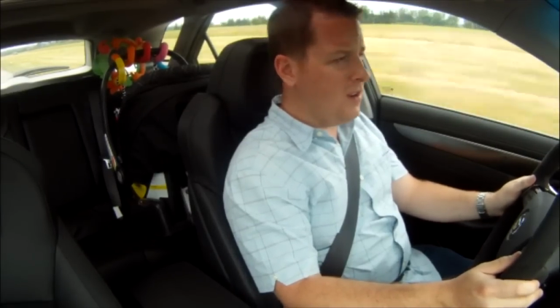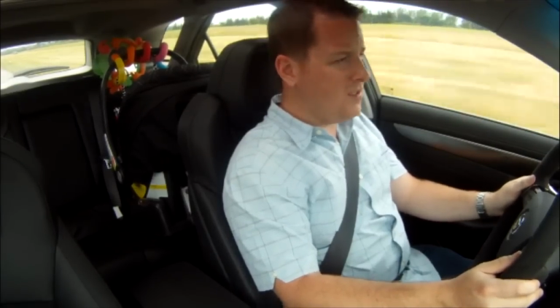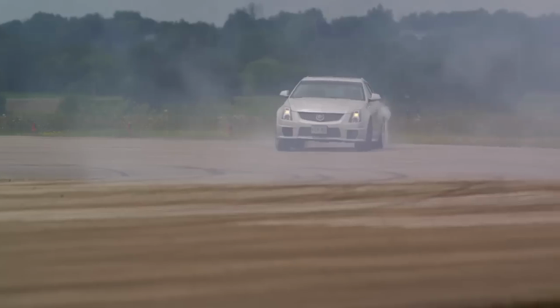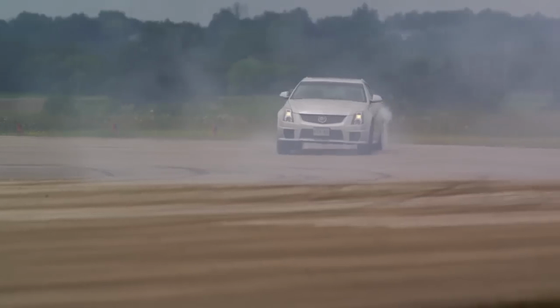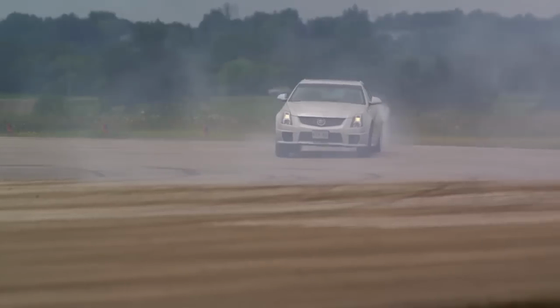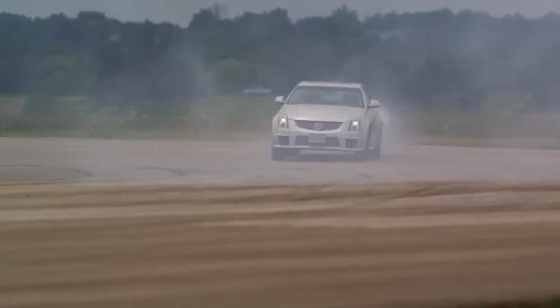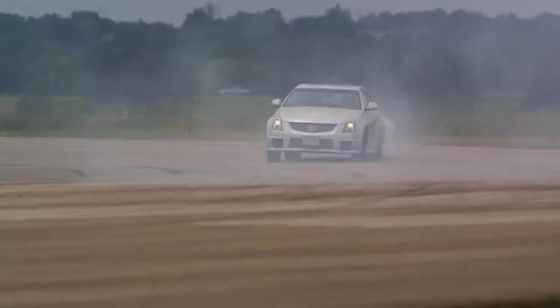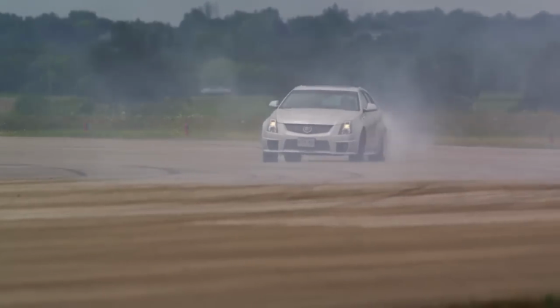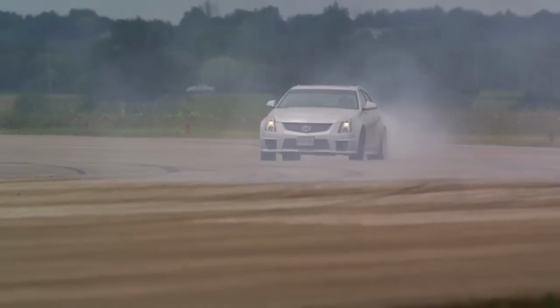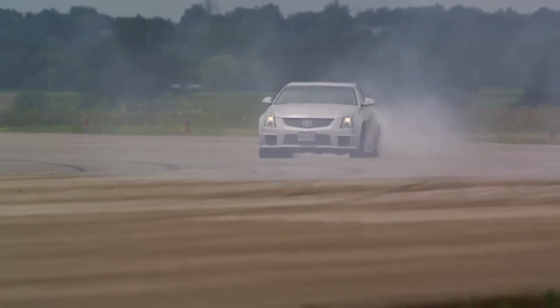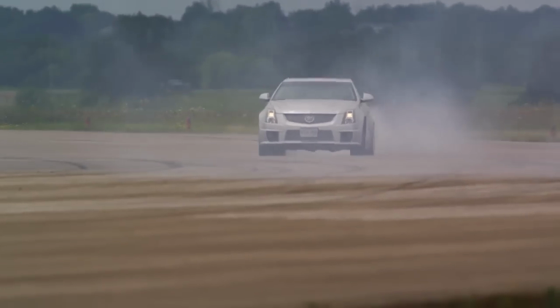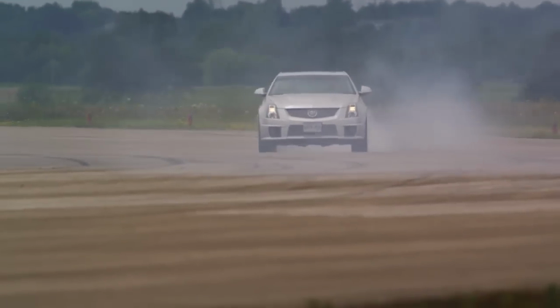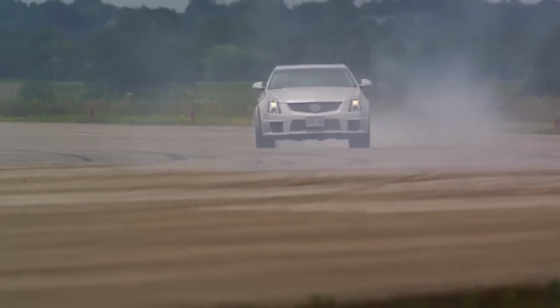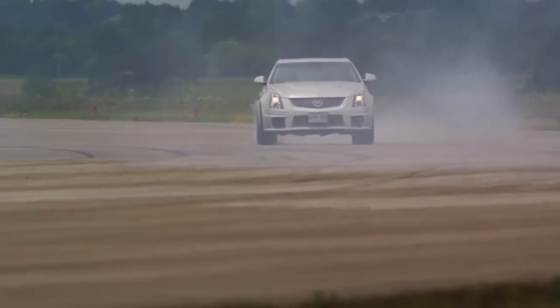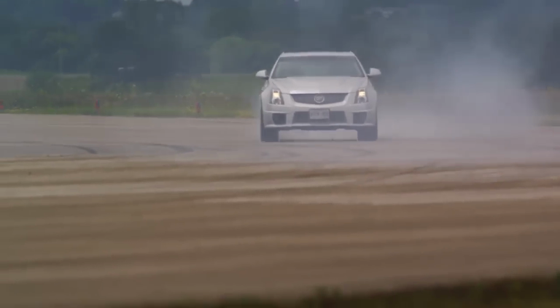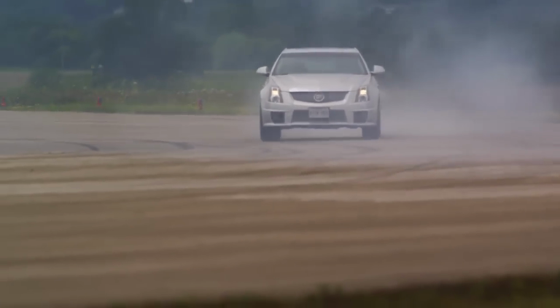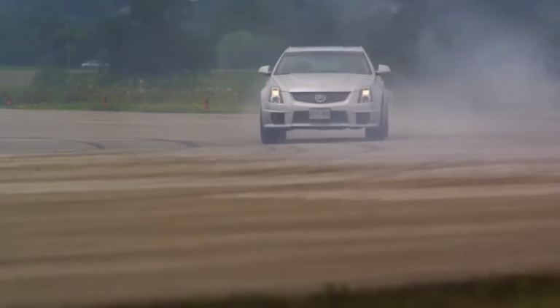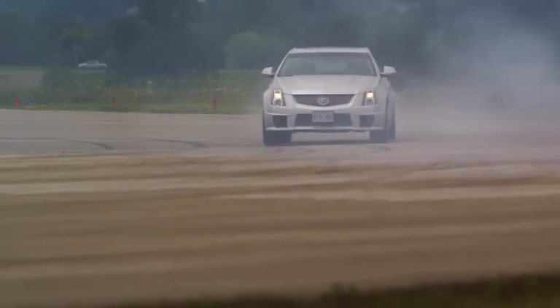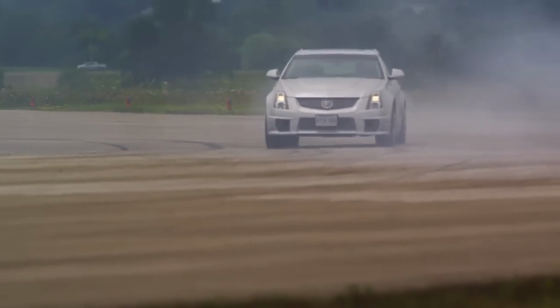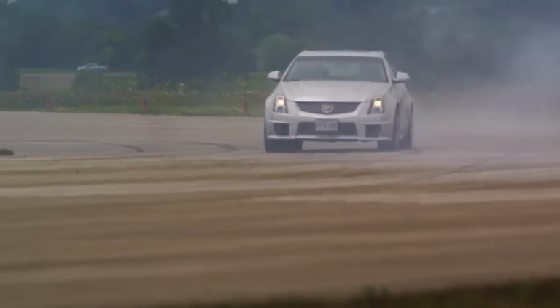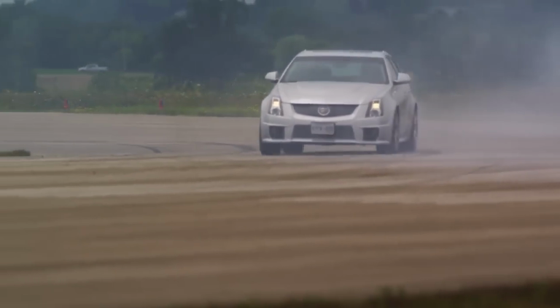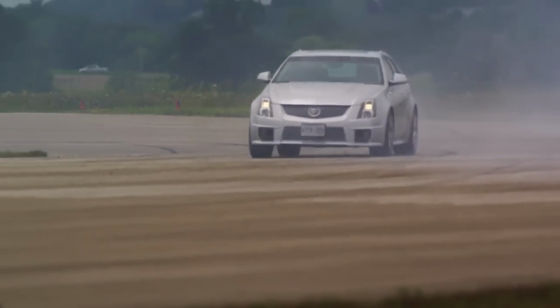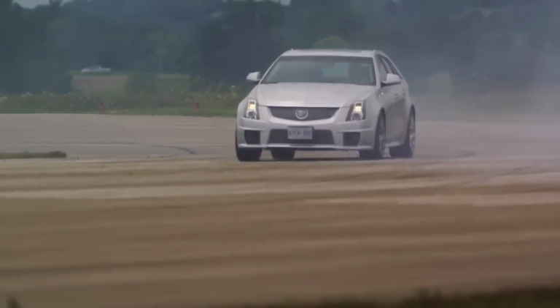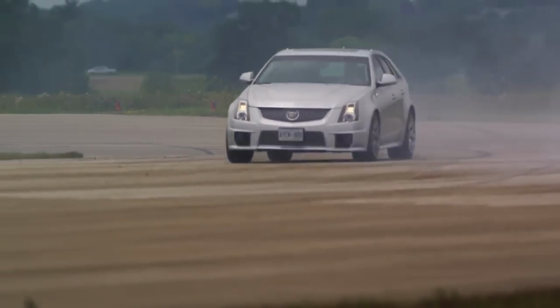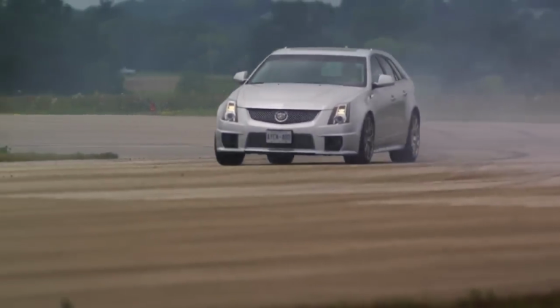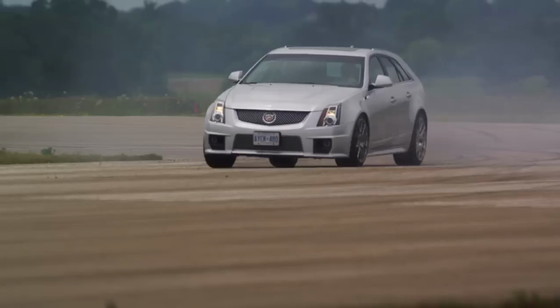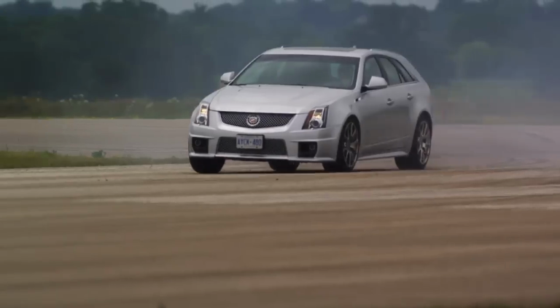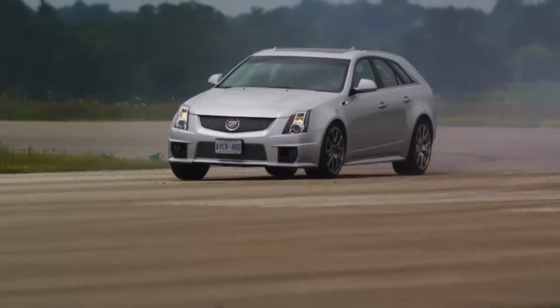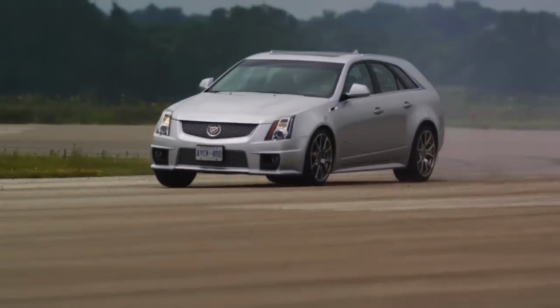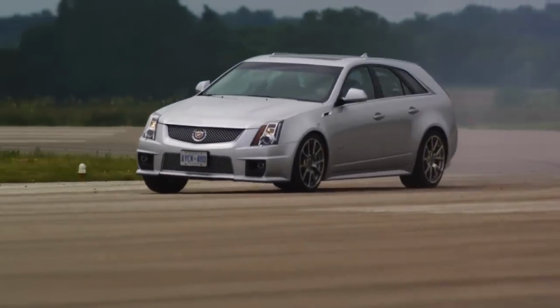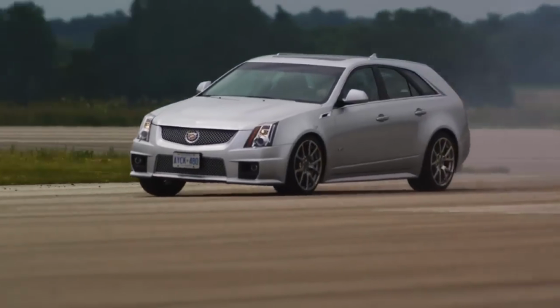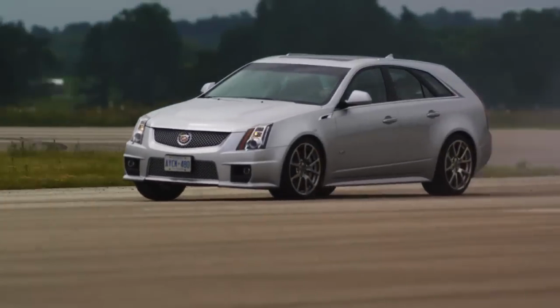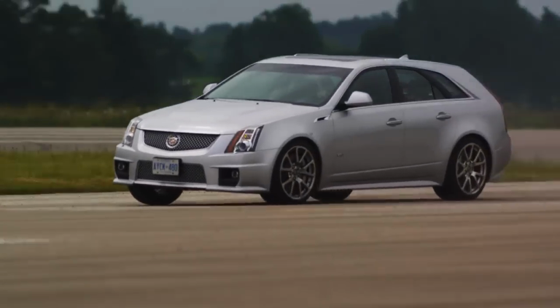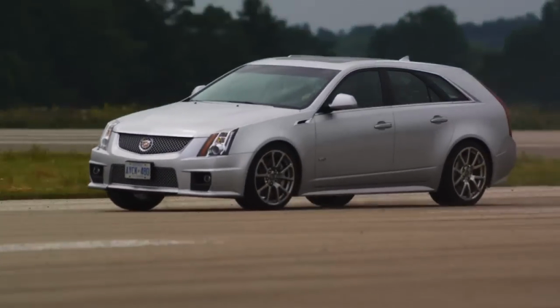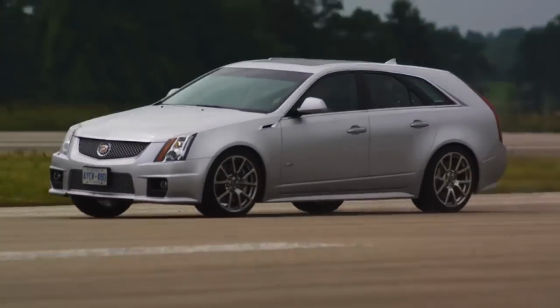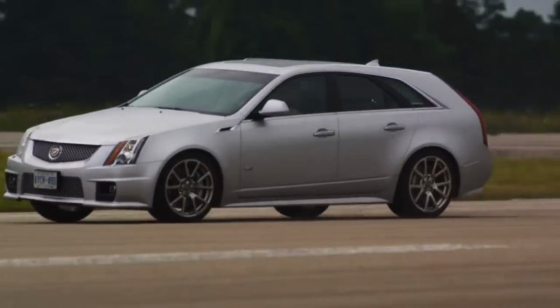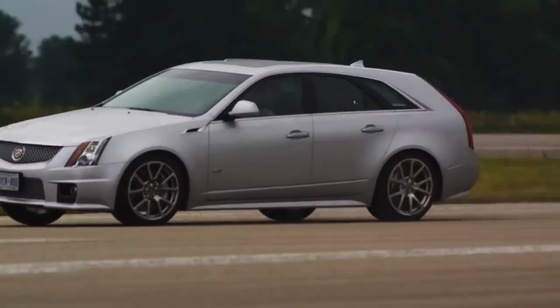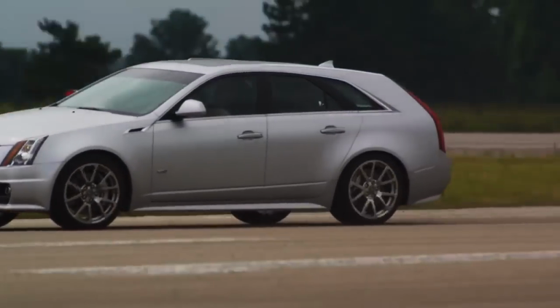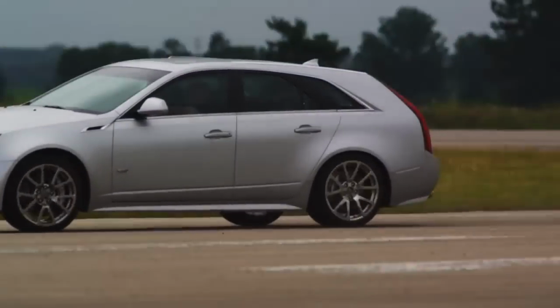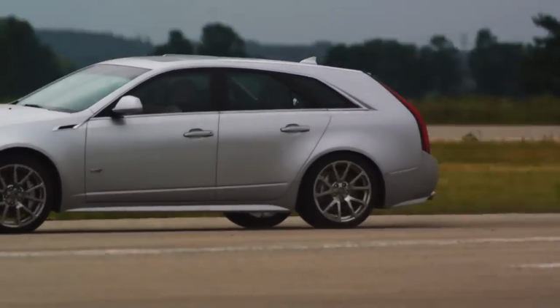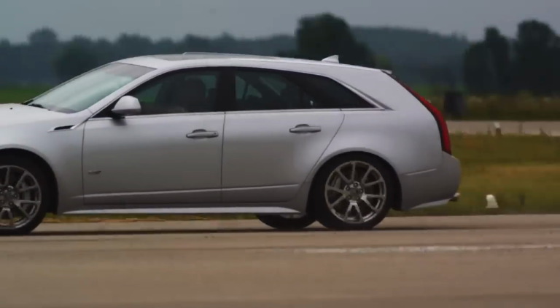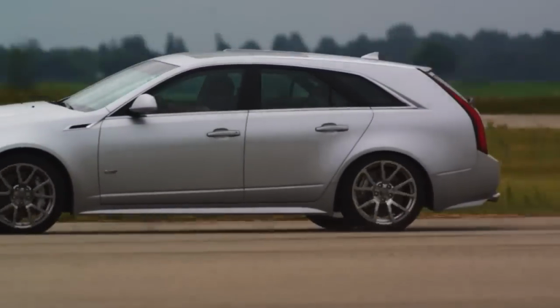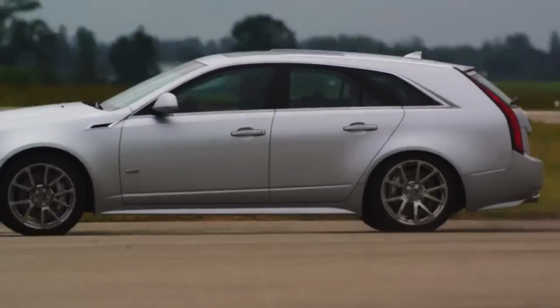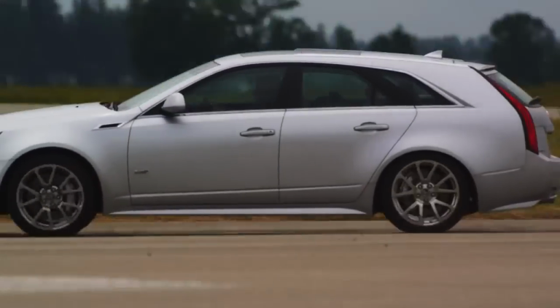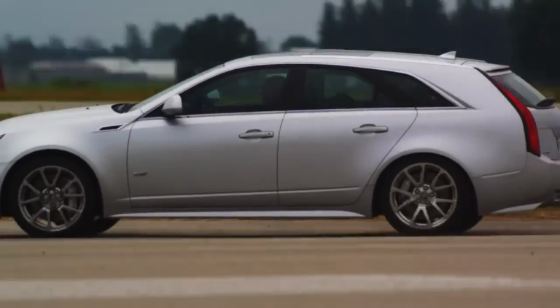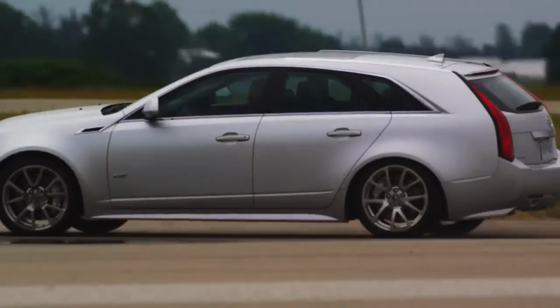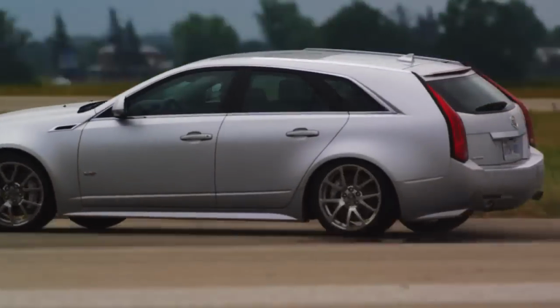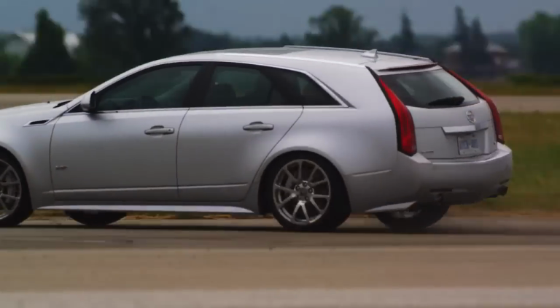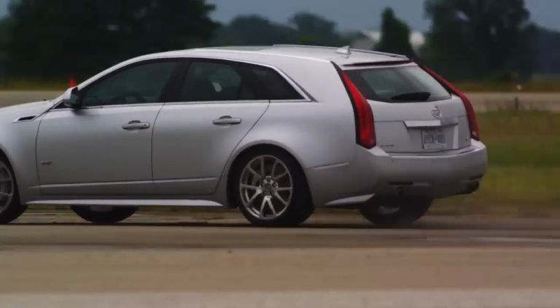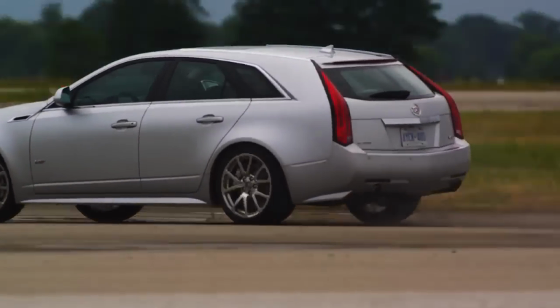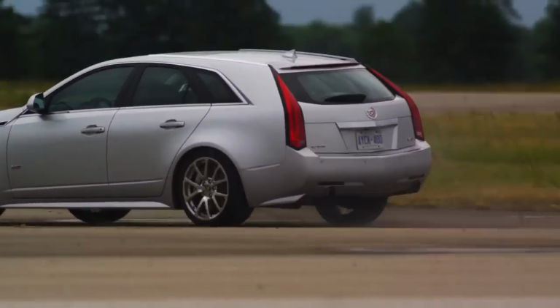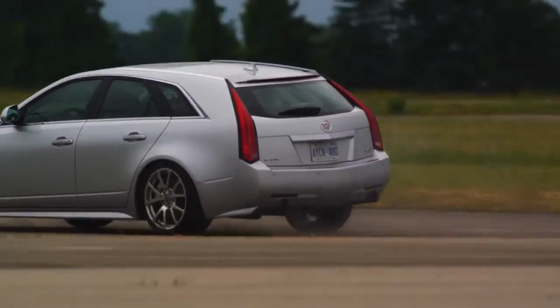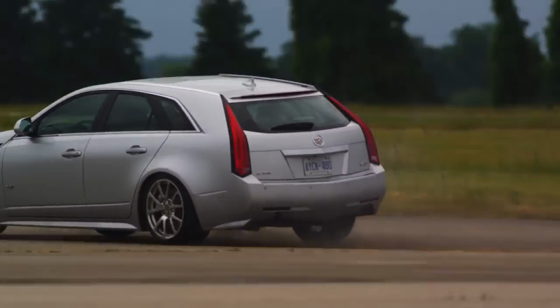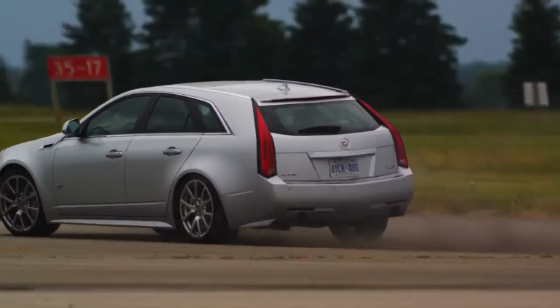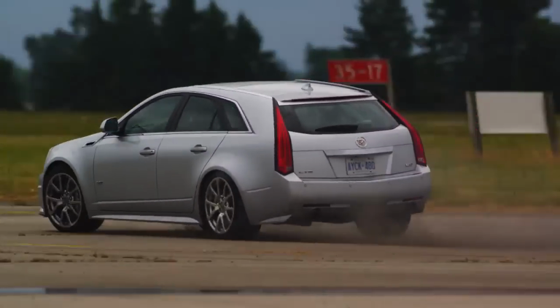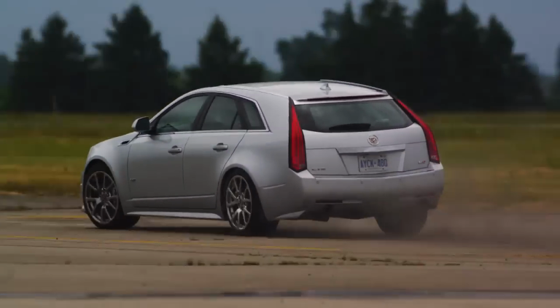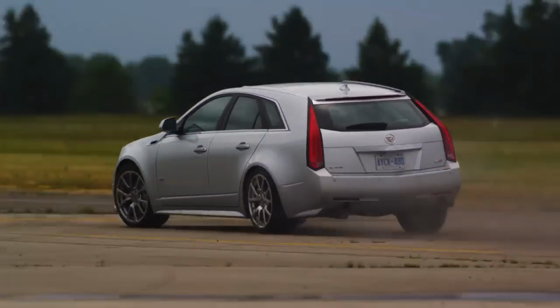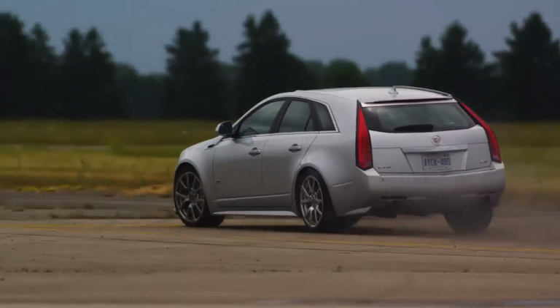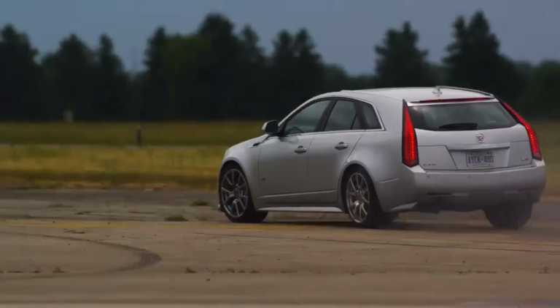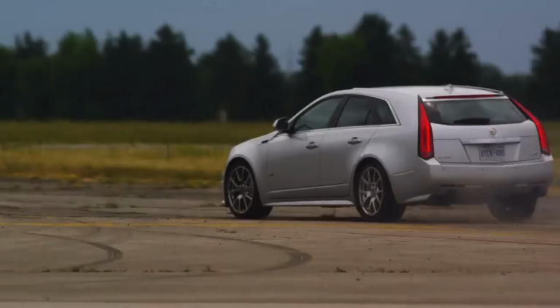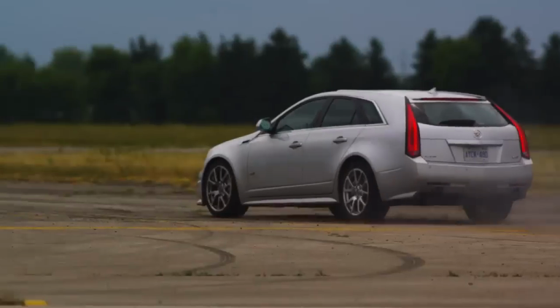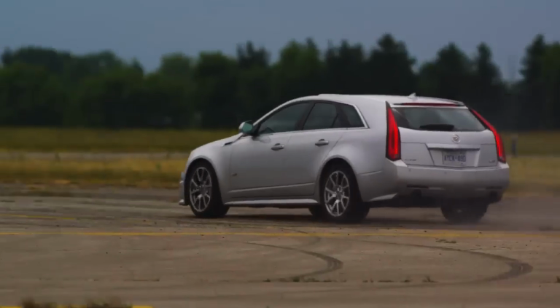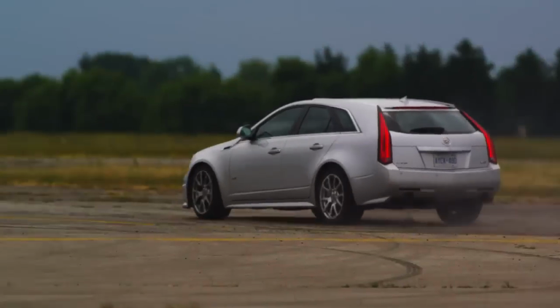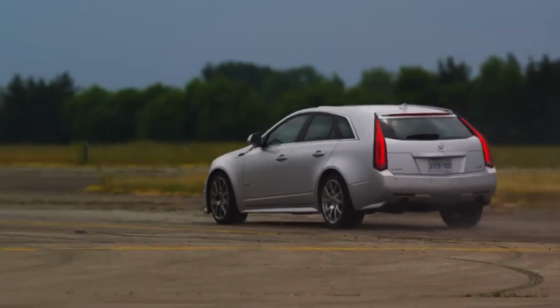You just nail it and it just accelerates, shifts, accelerates — and Brembo brakes too. Woo!